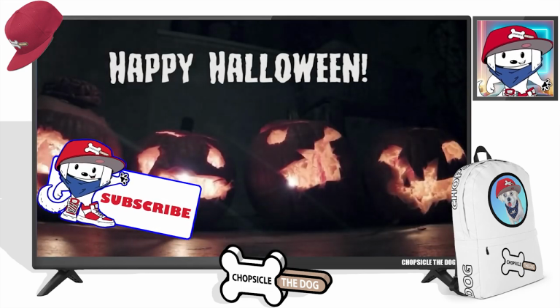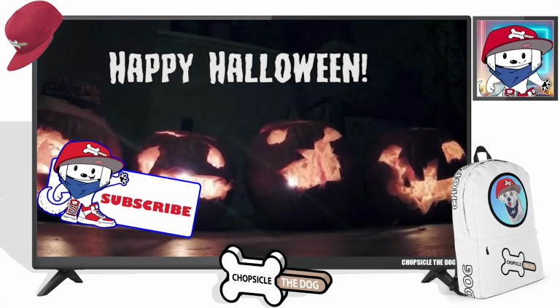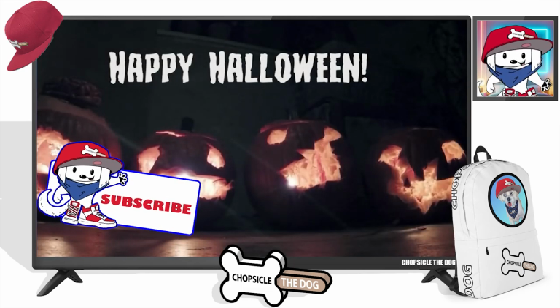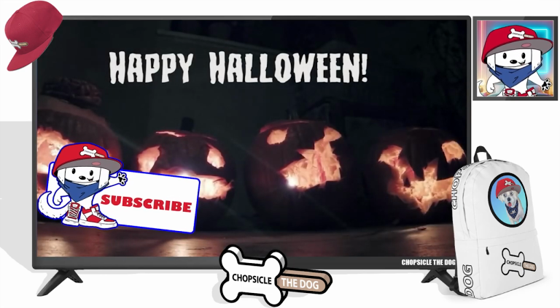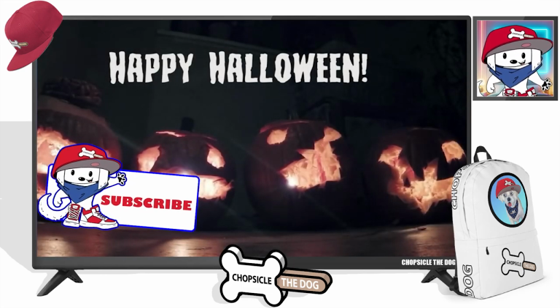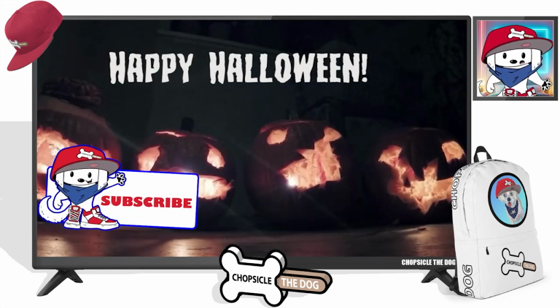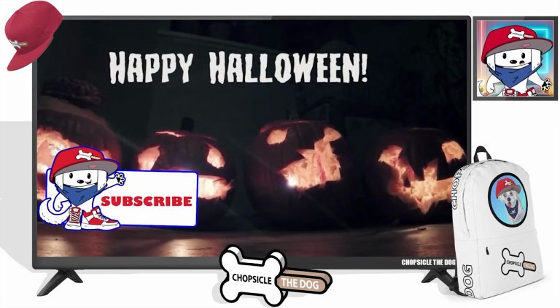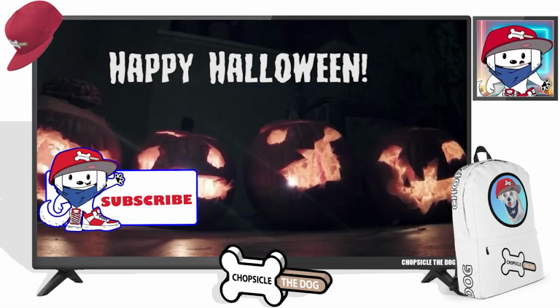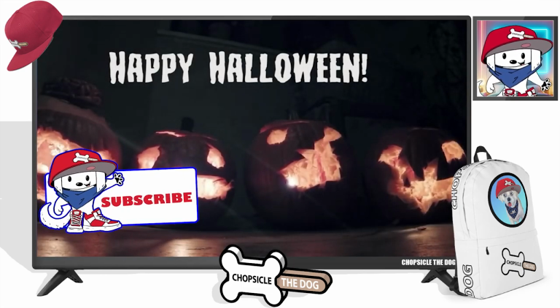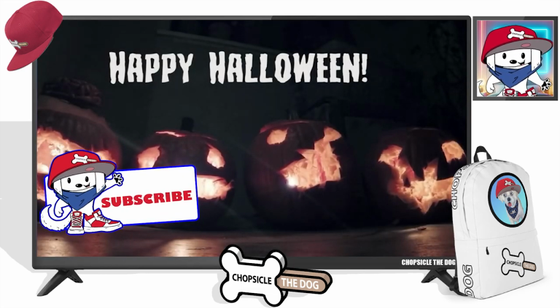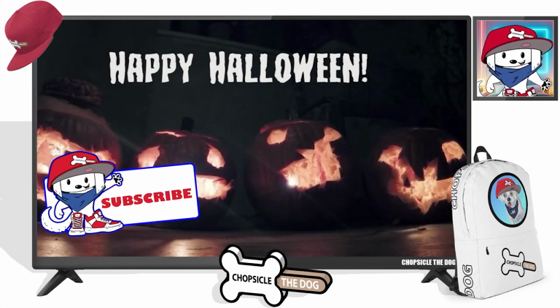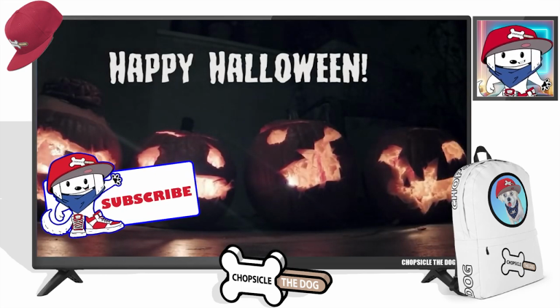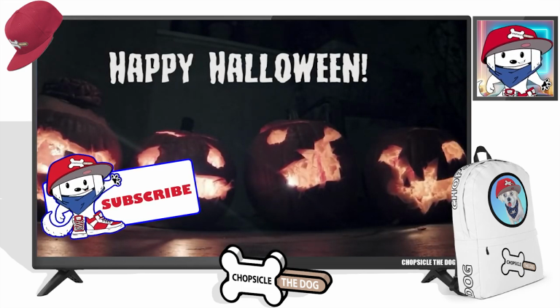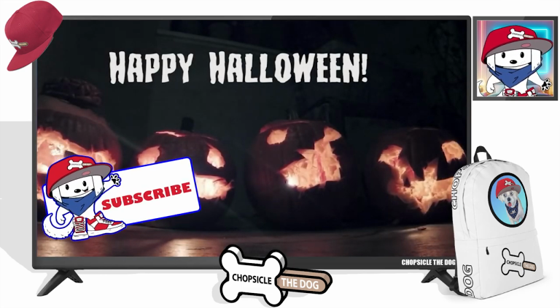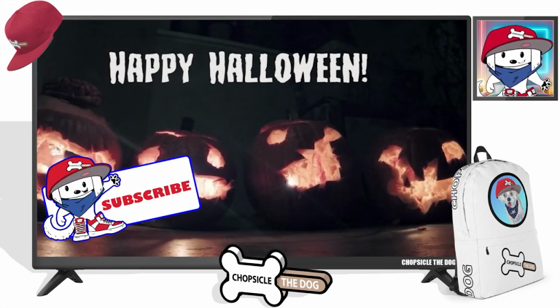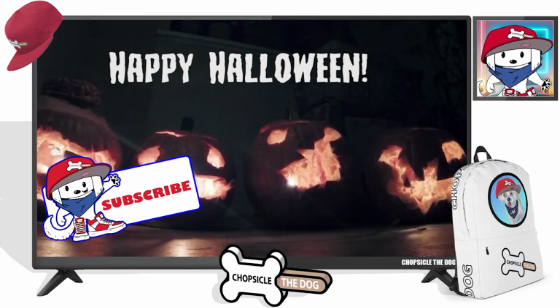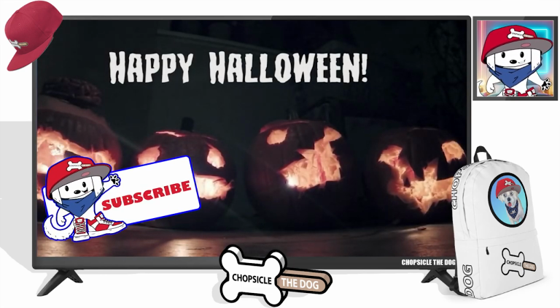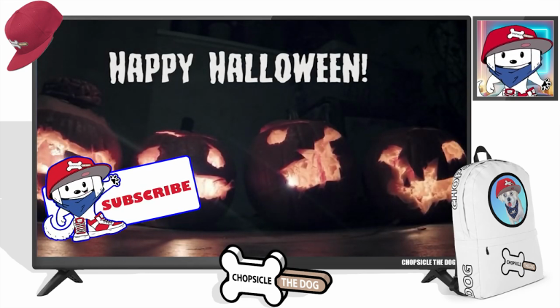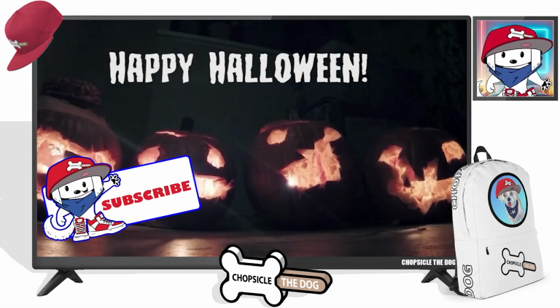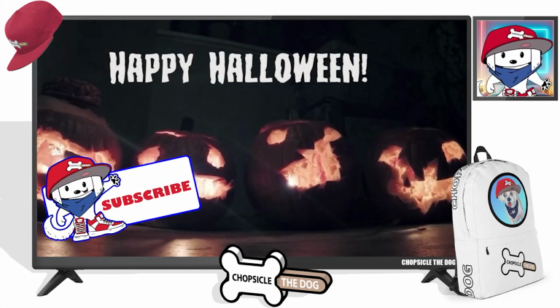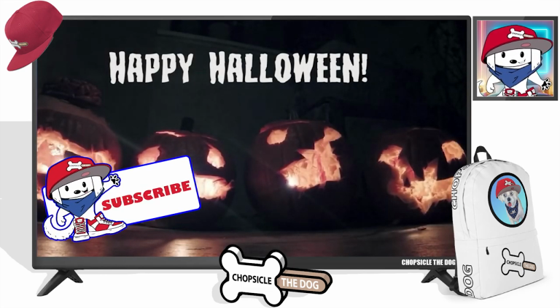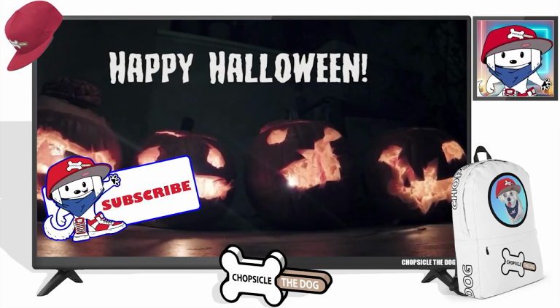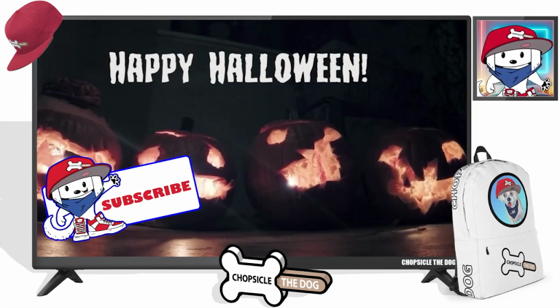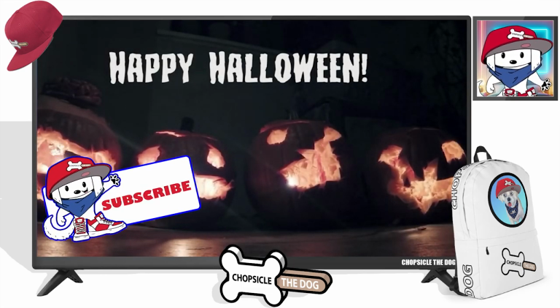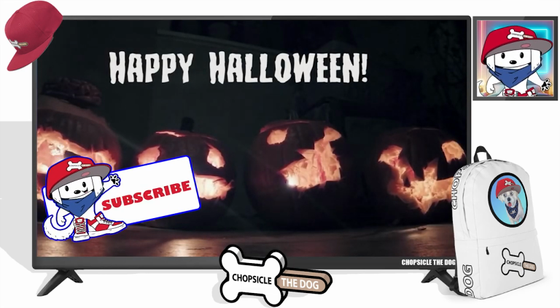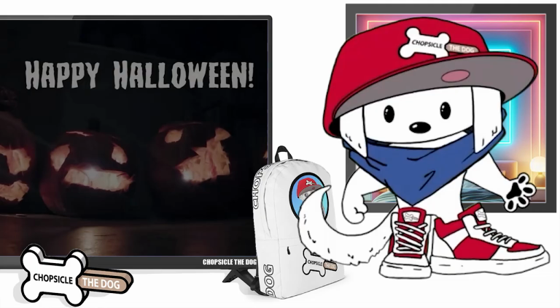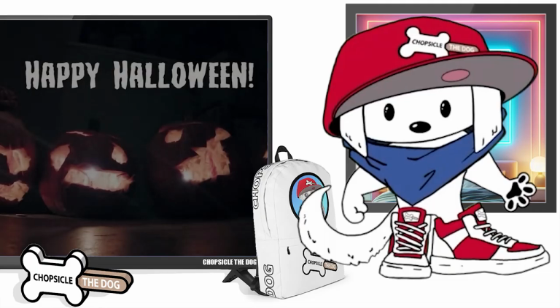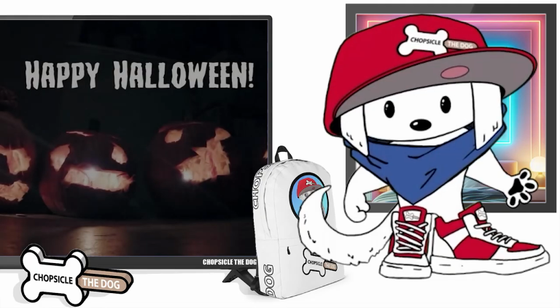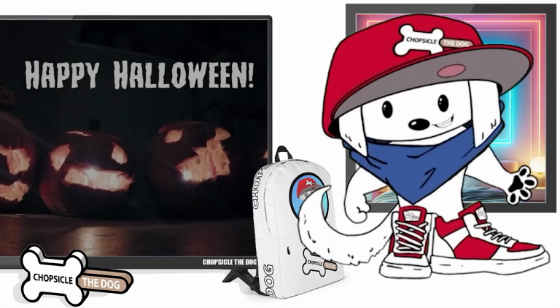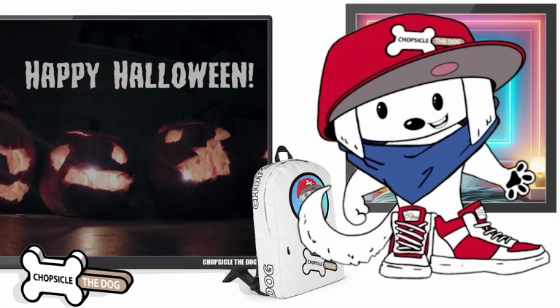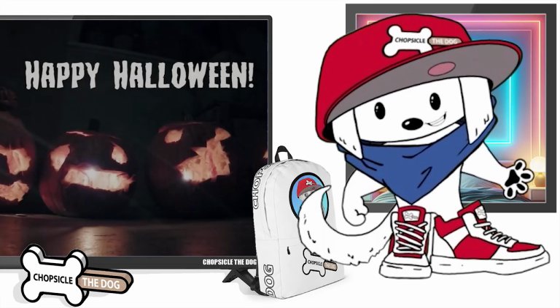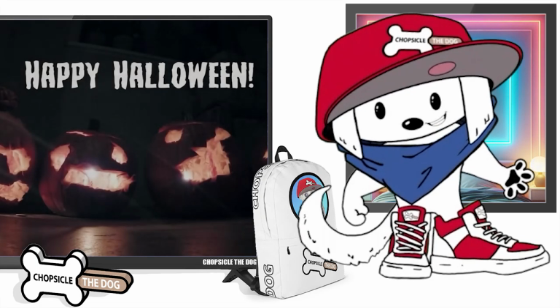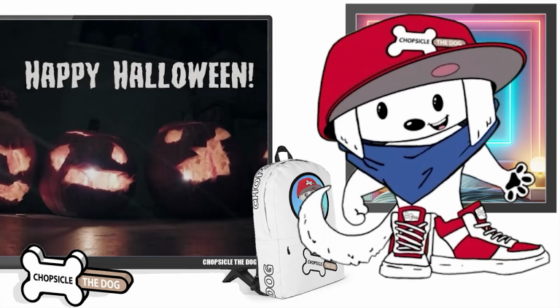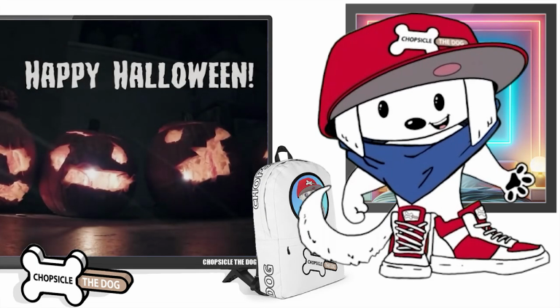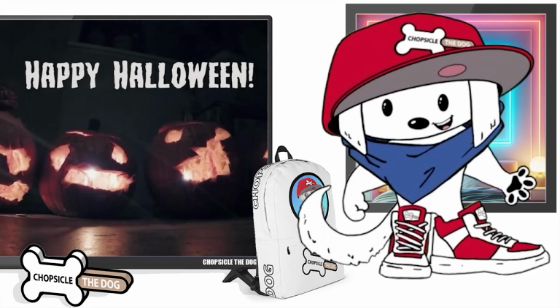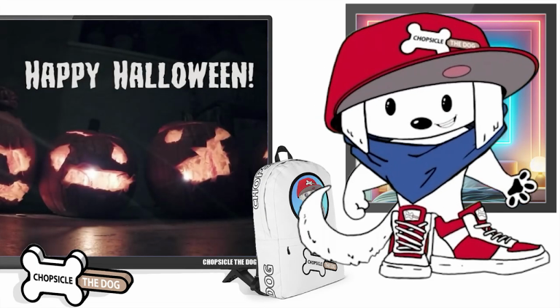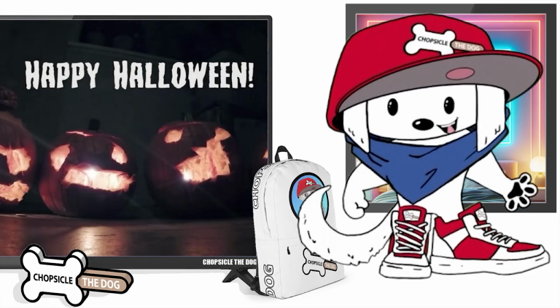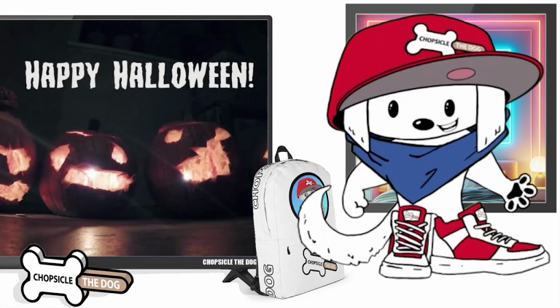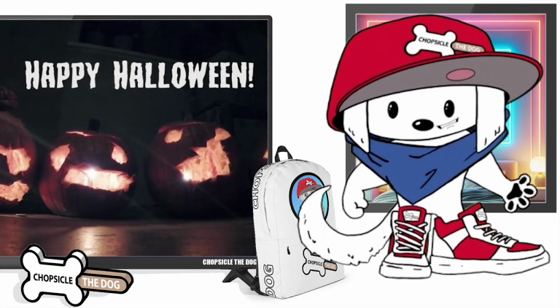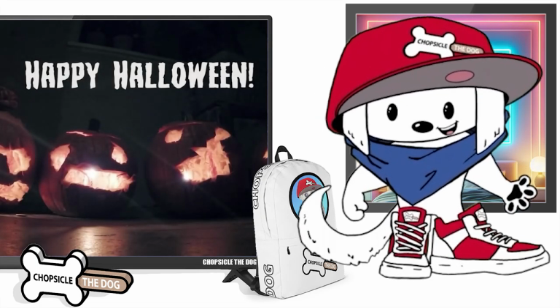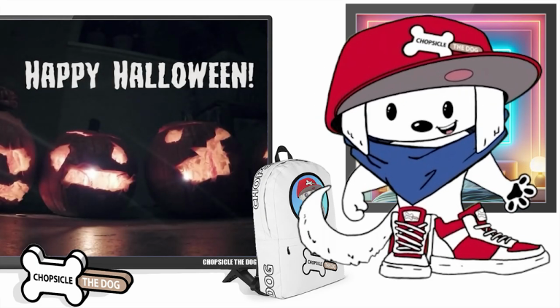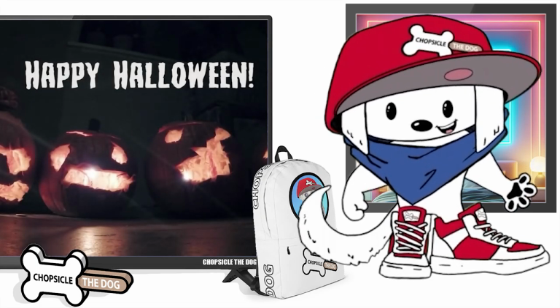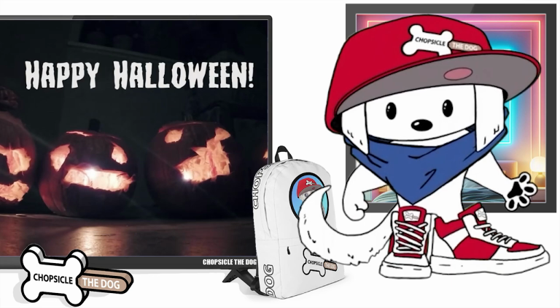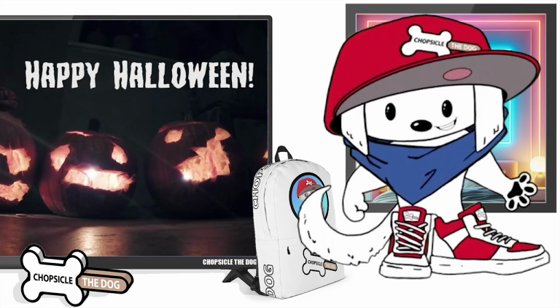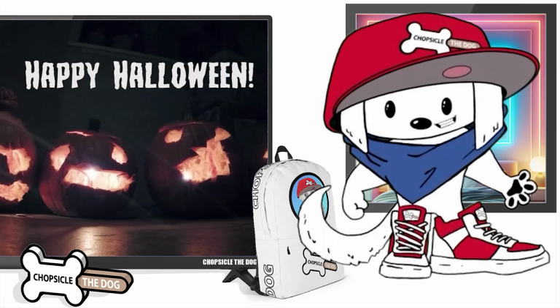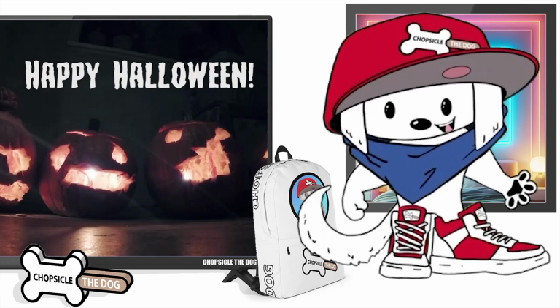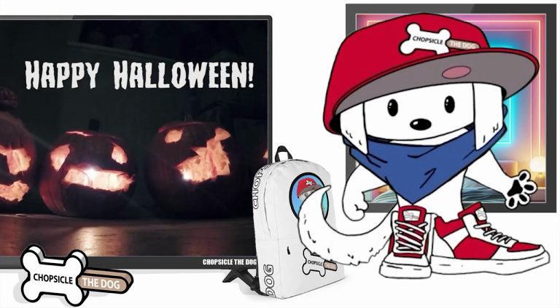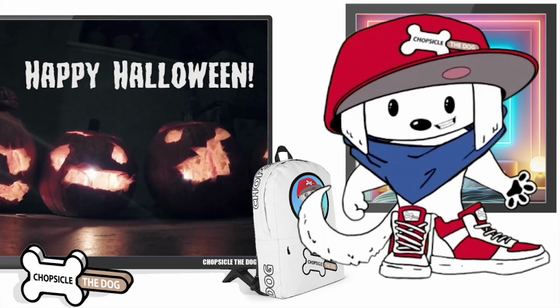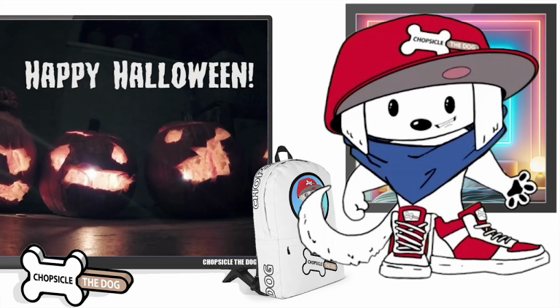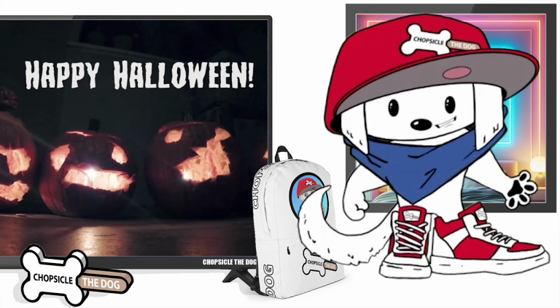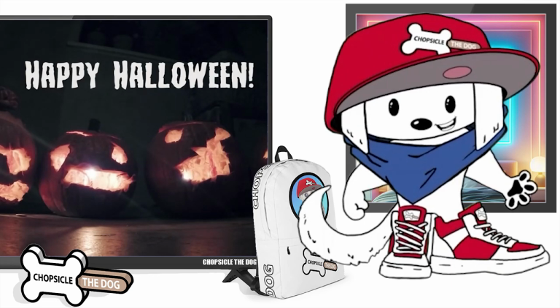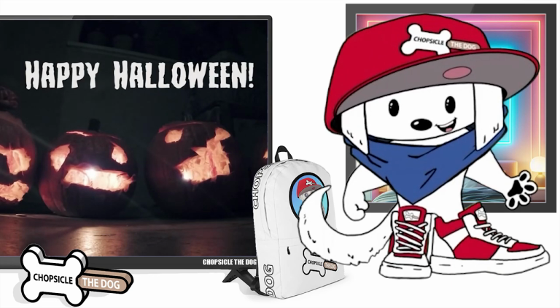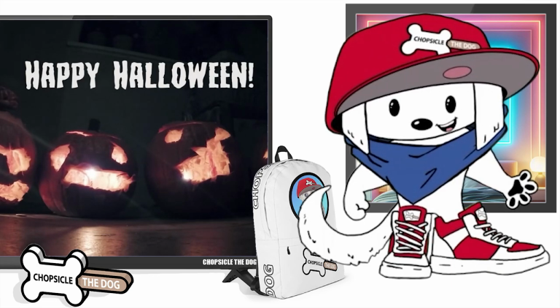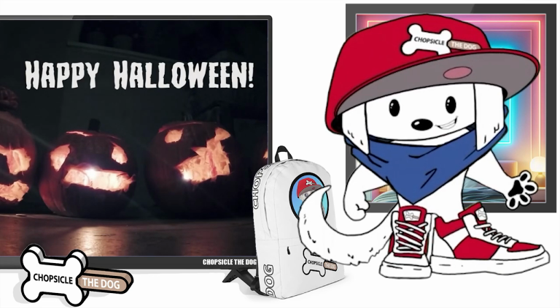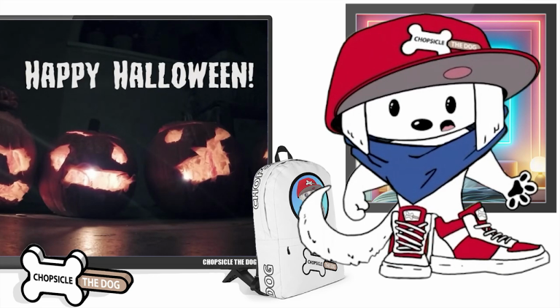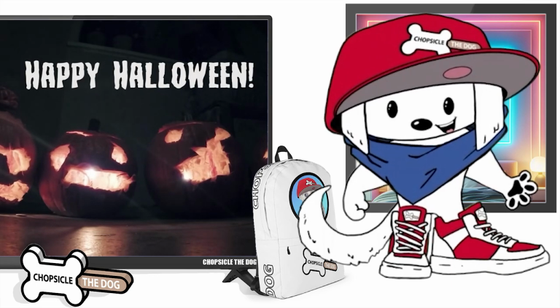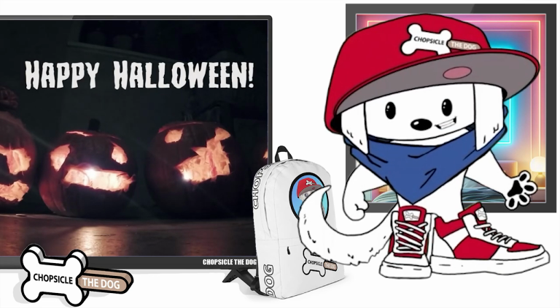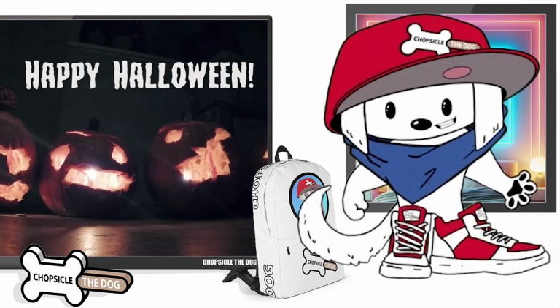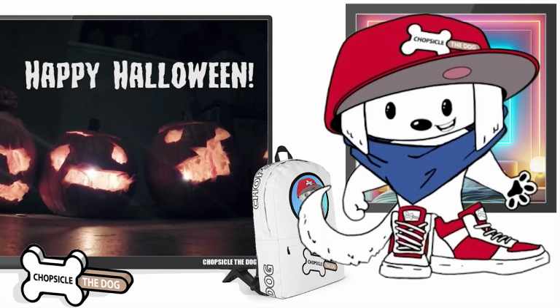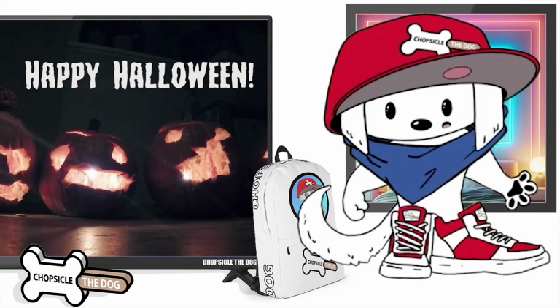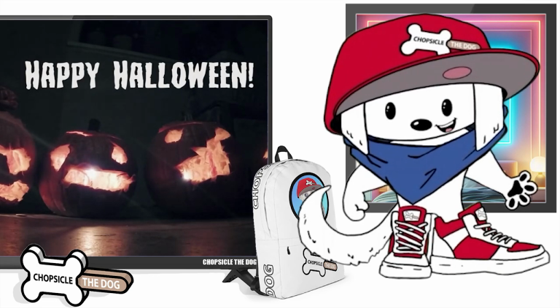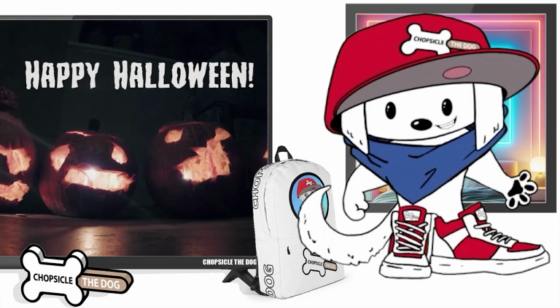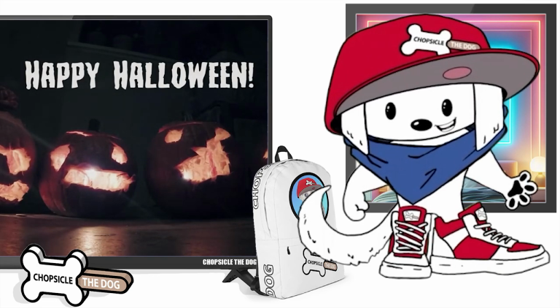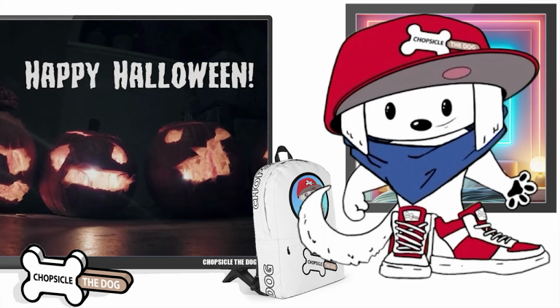Happy Halloween! Please share this with your friends and like the video so I know you want to see more videos like this.